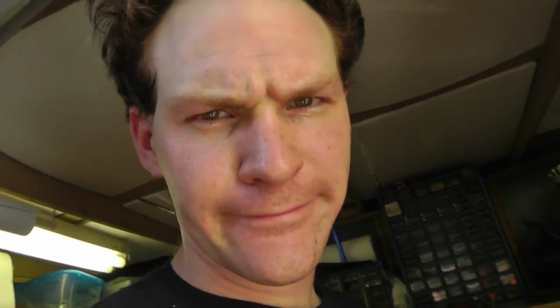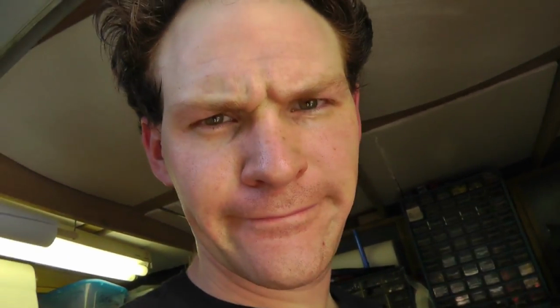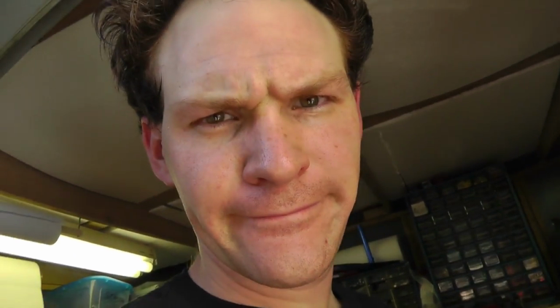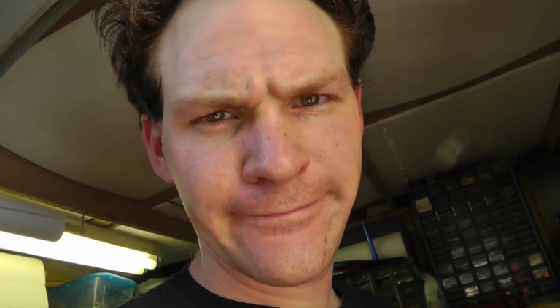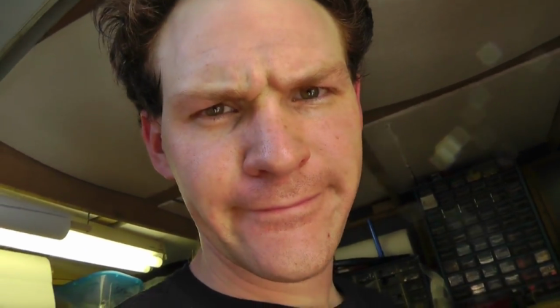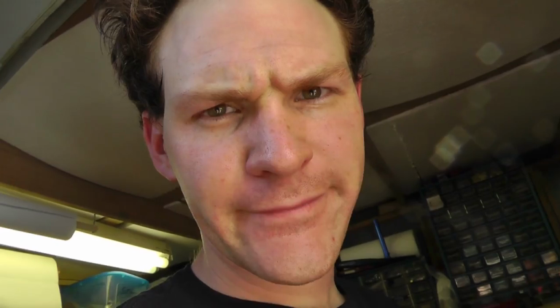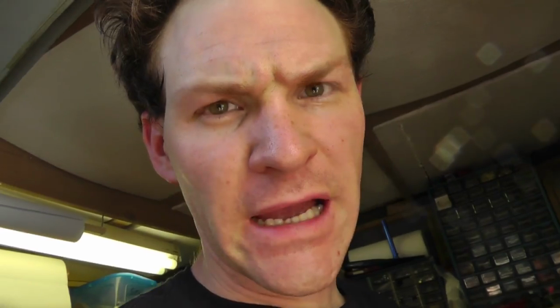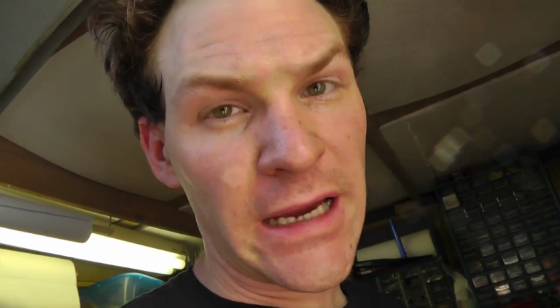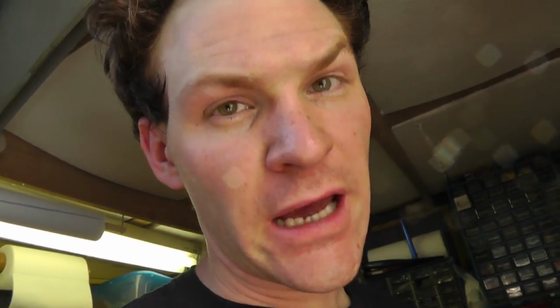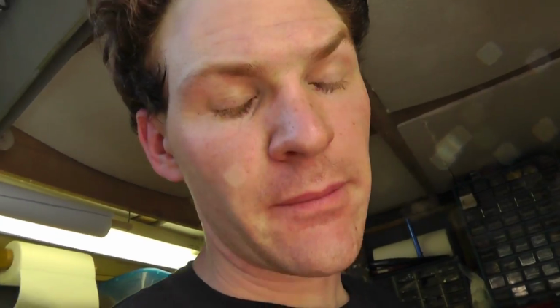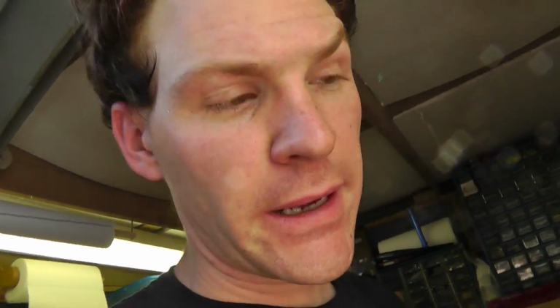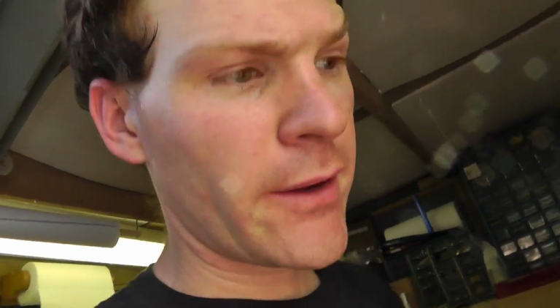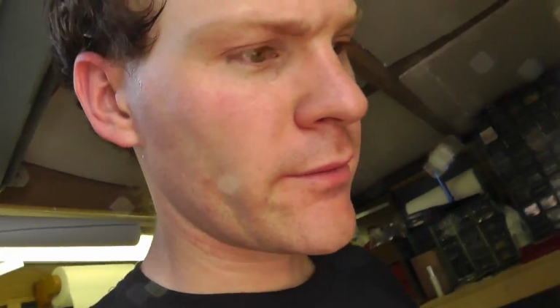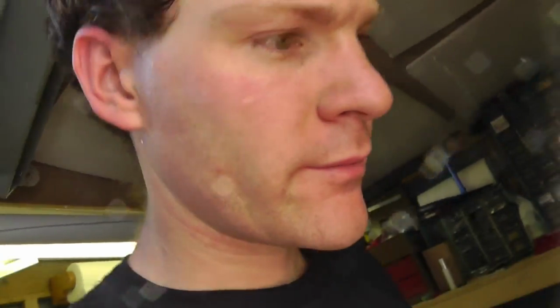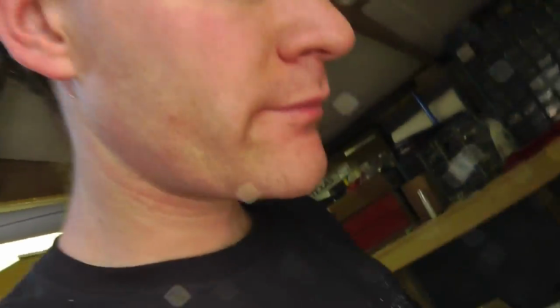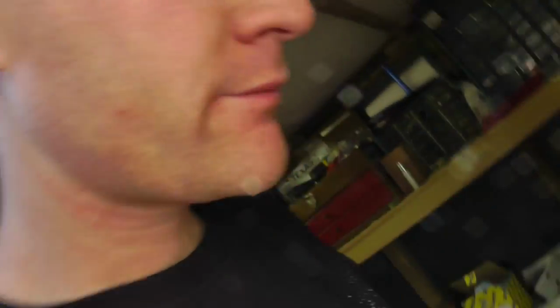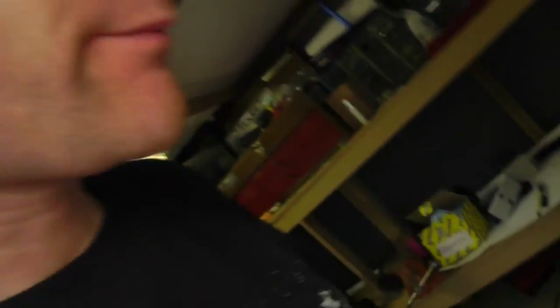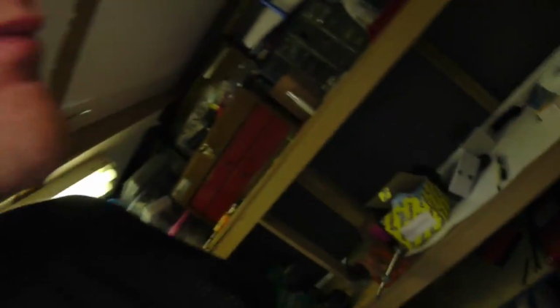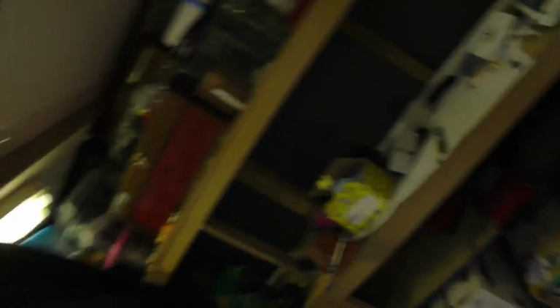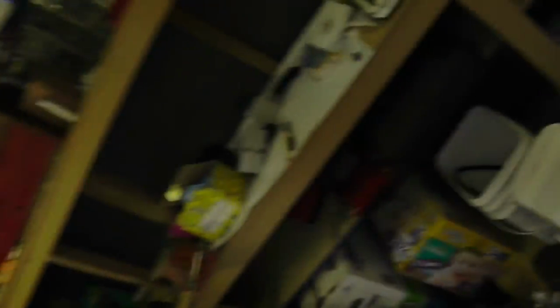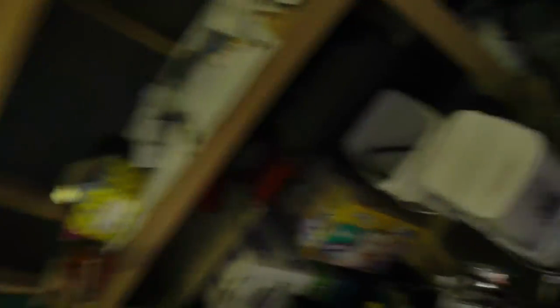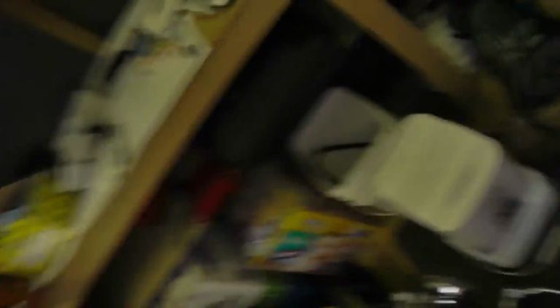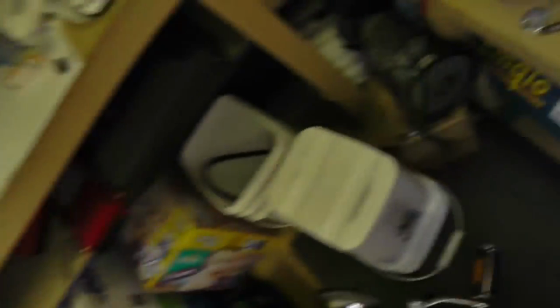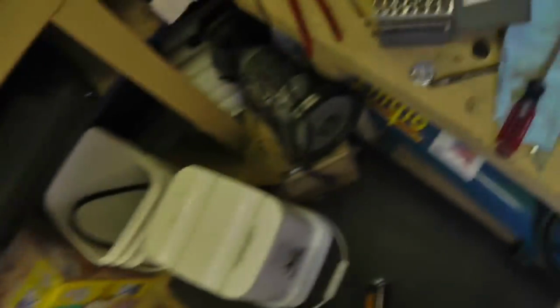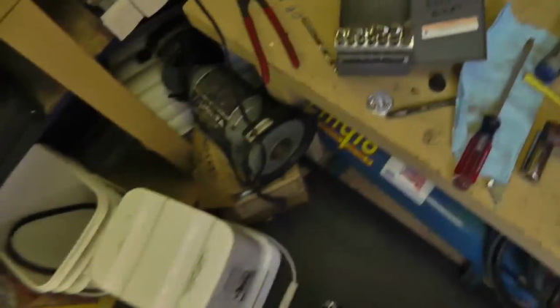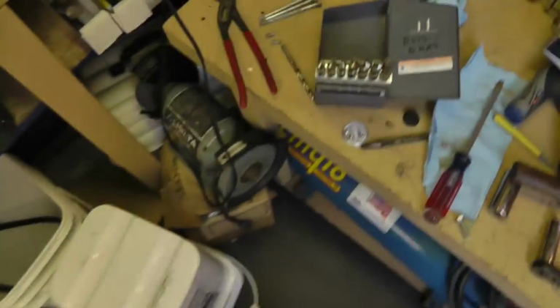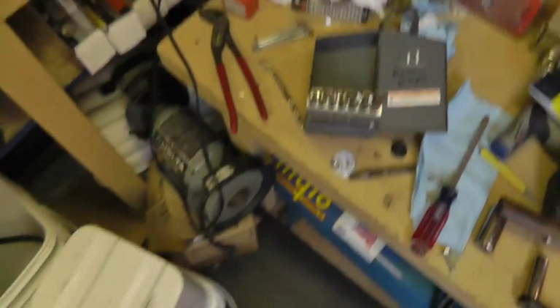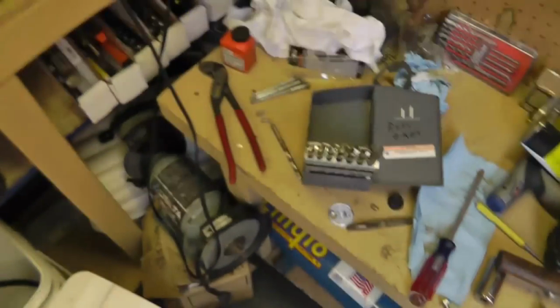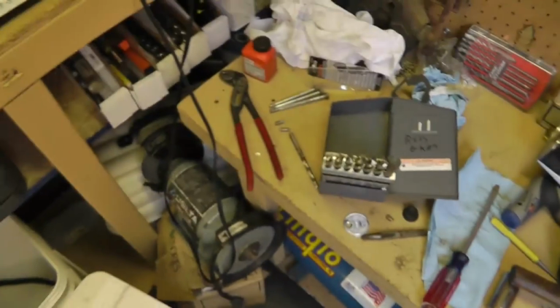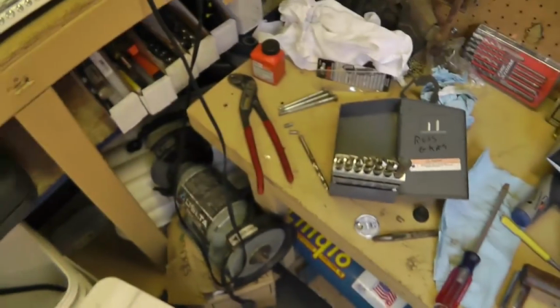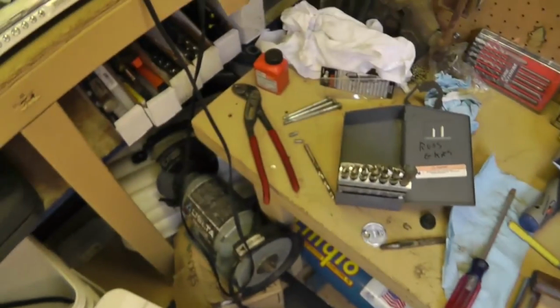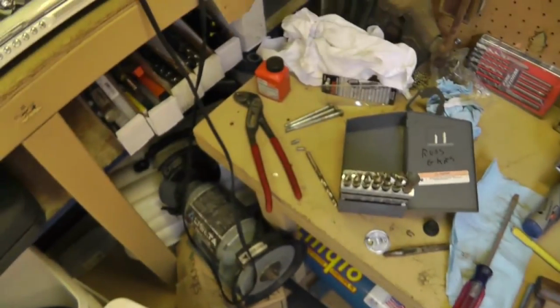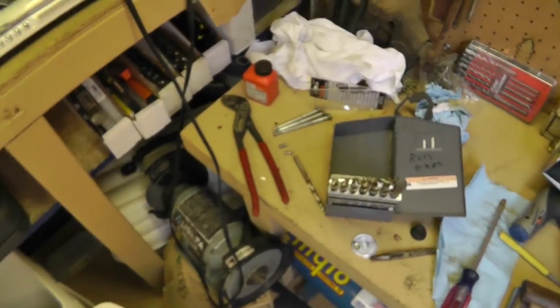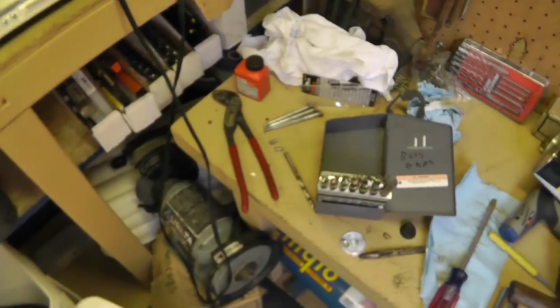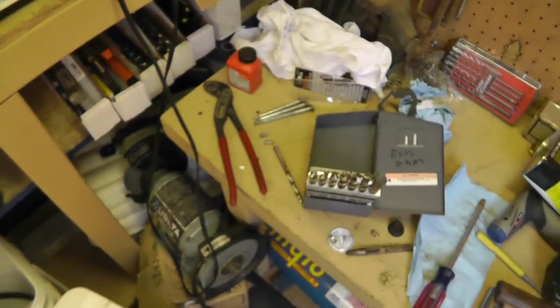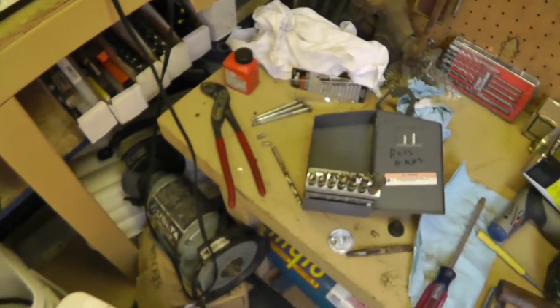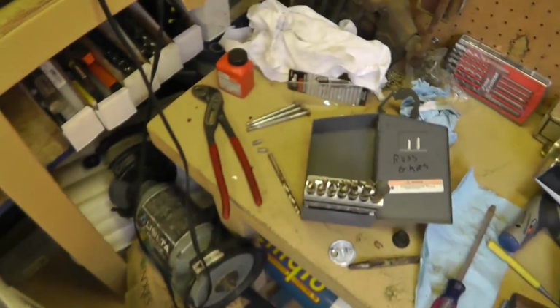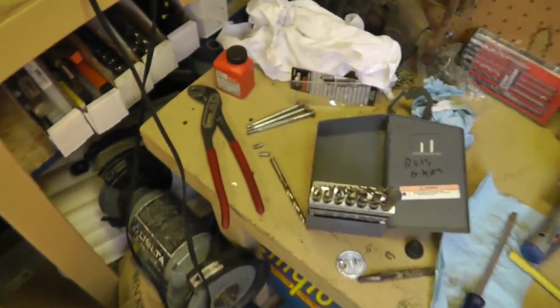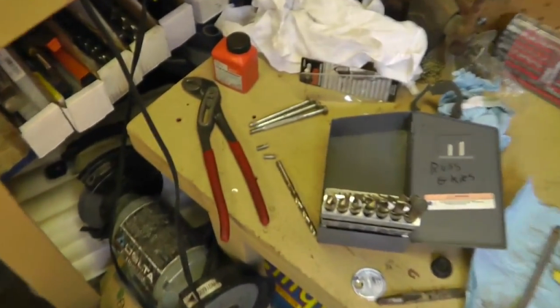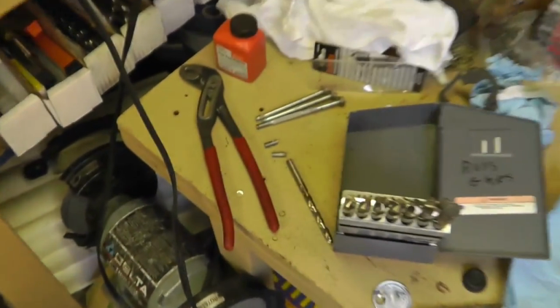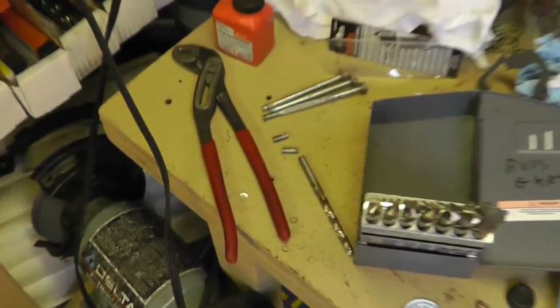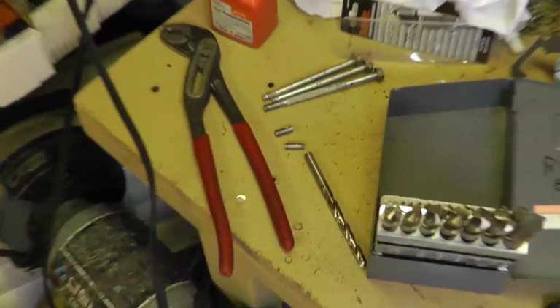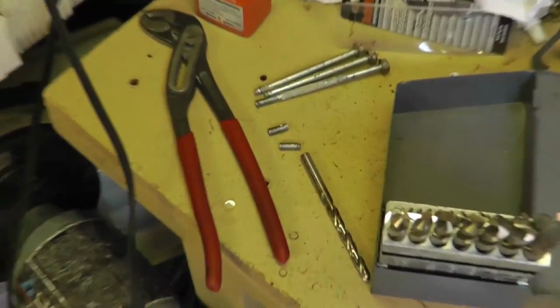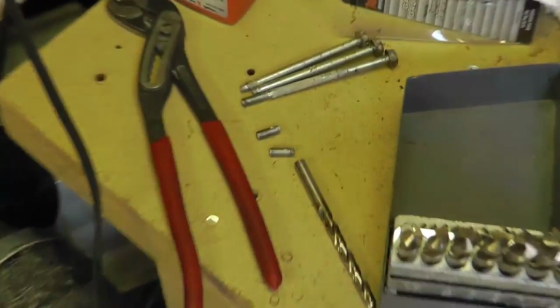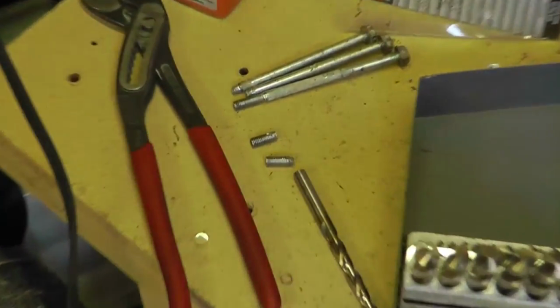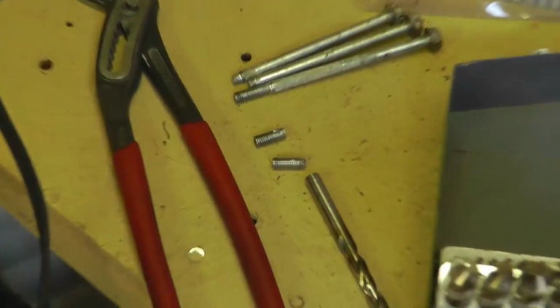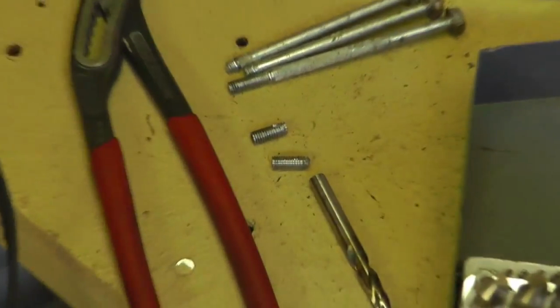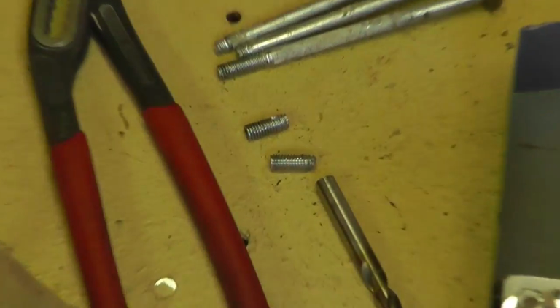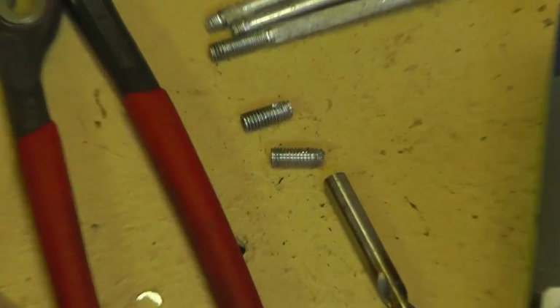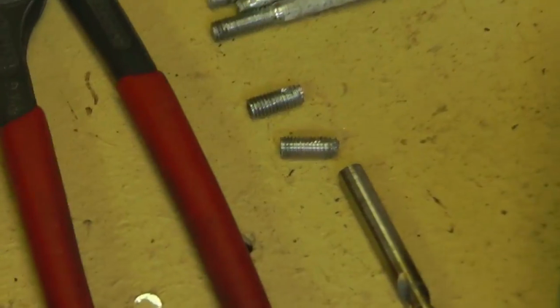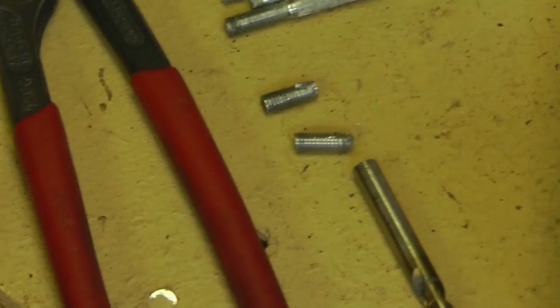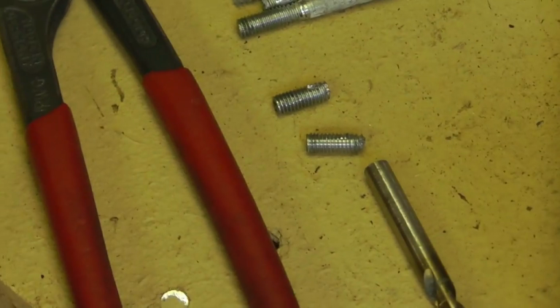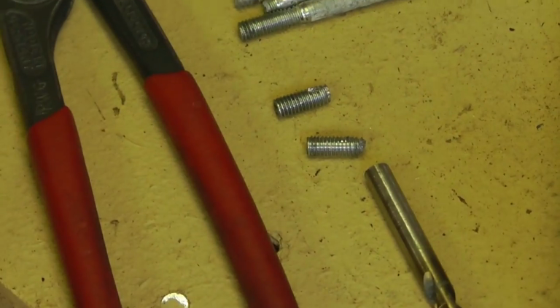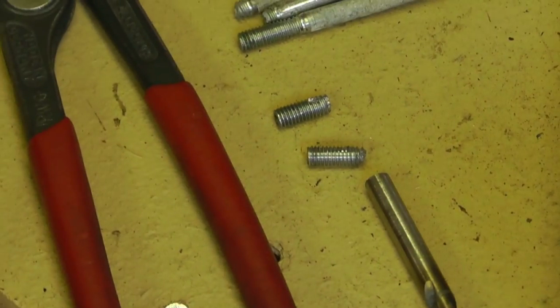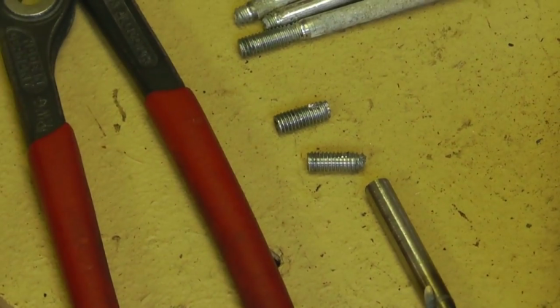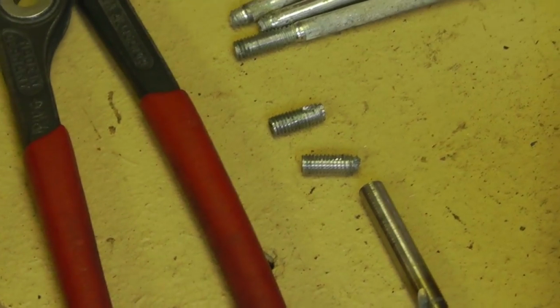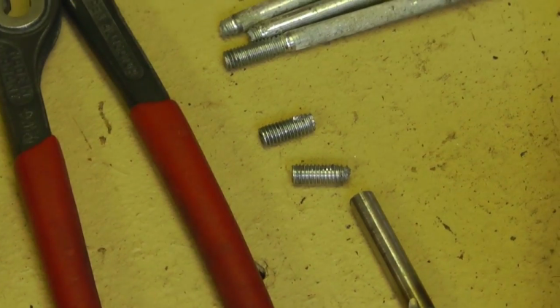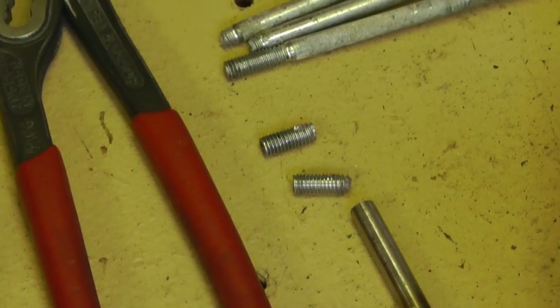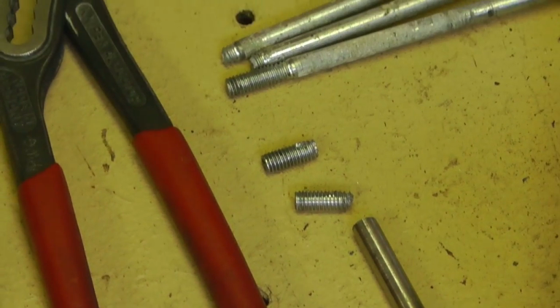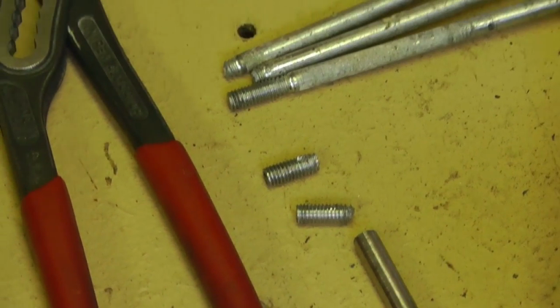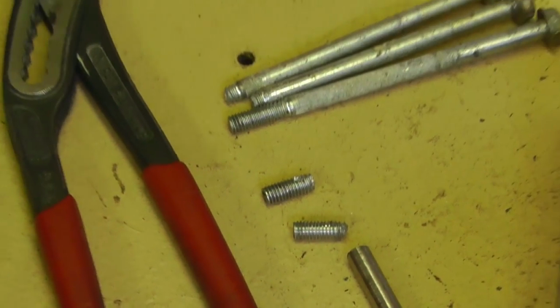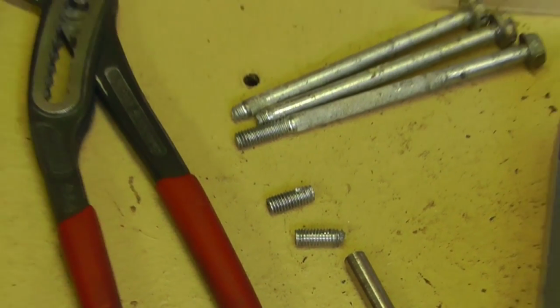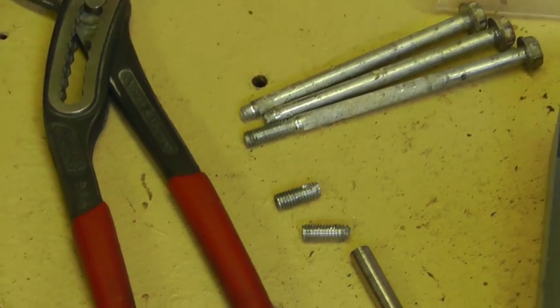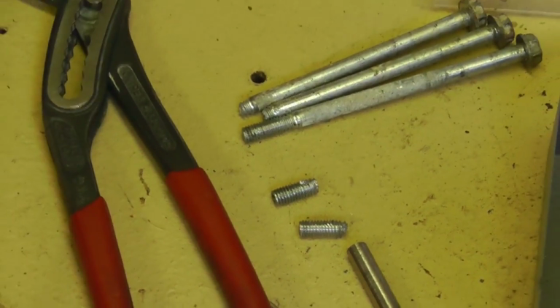Well, I got them out. They're right there.